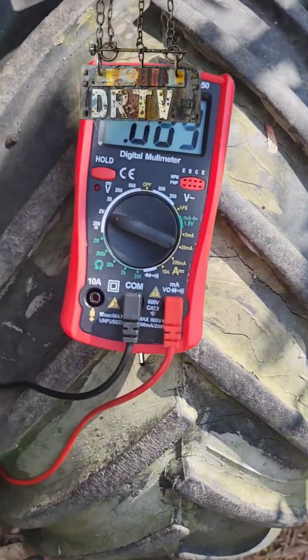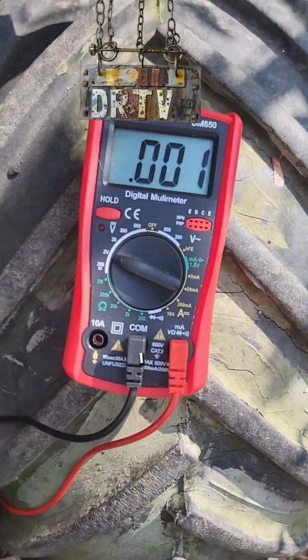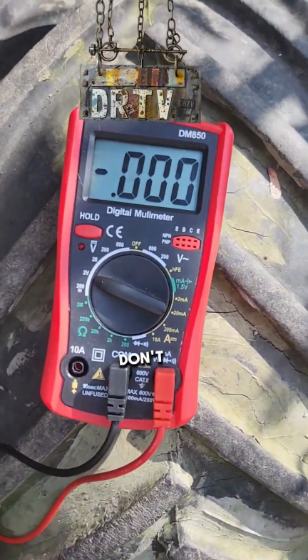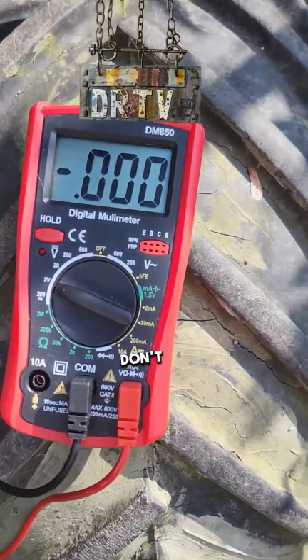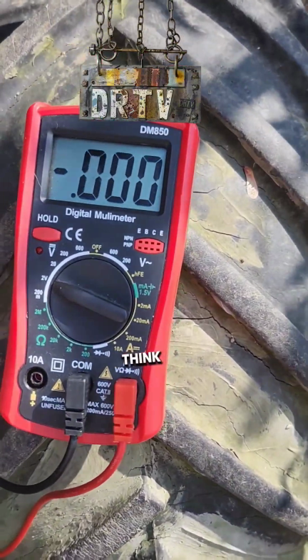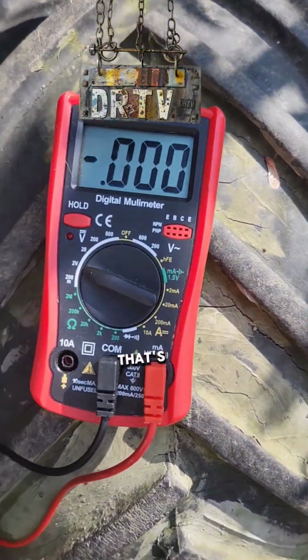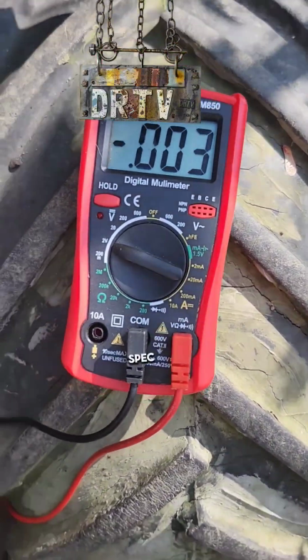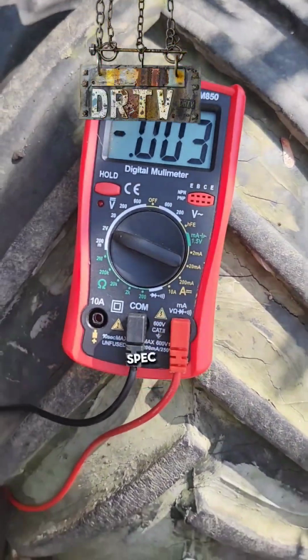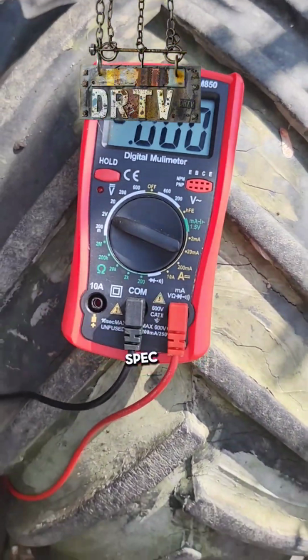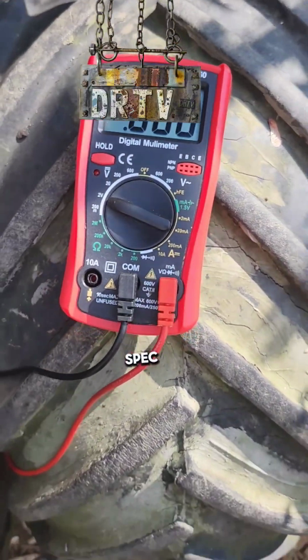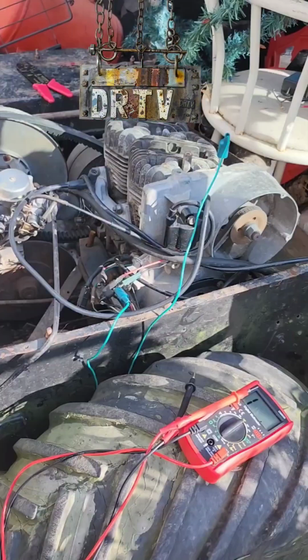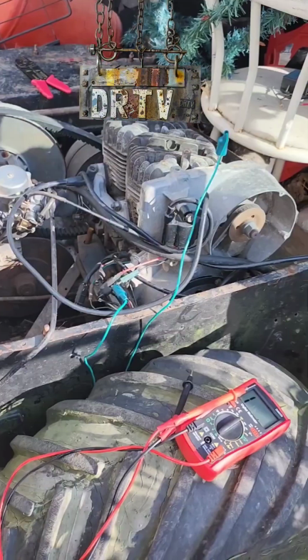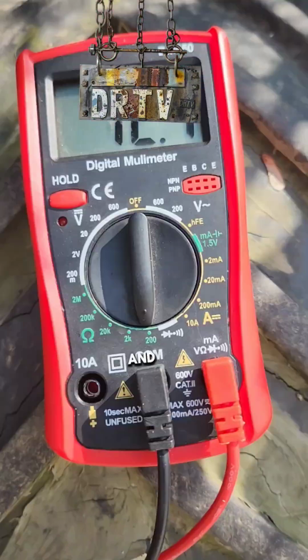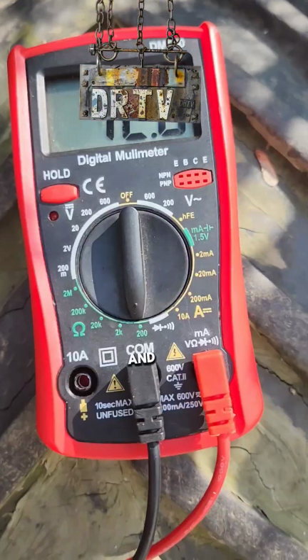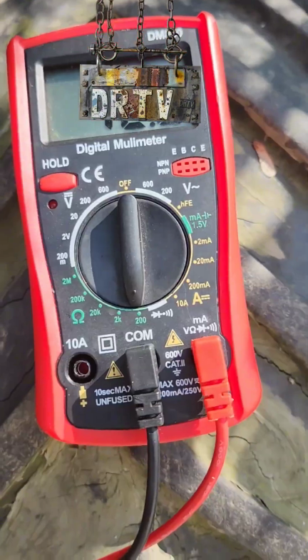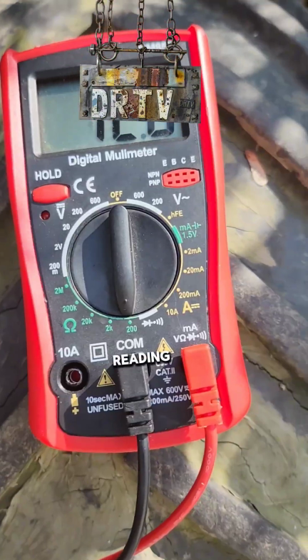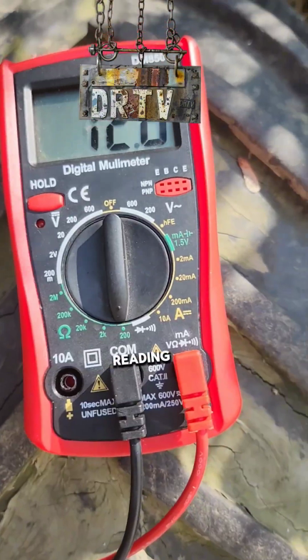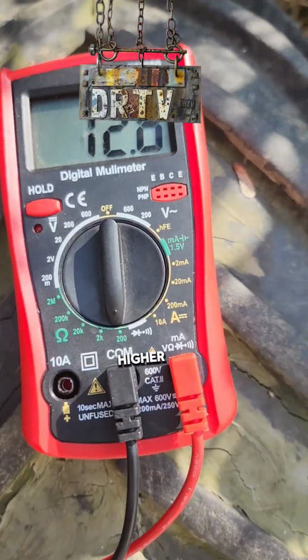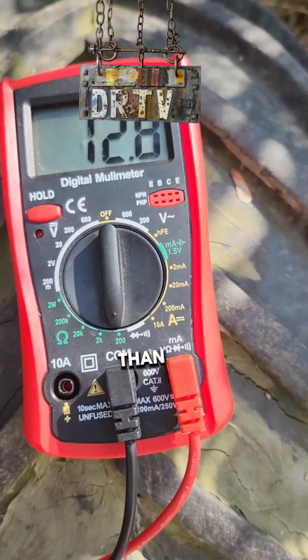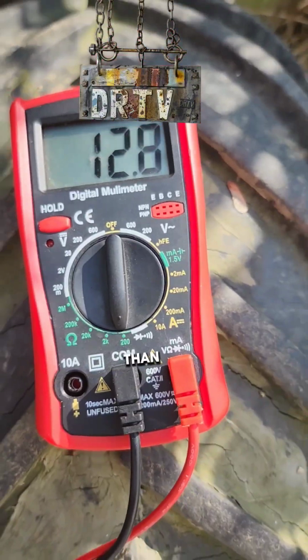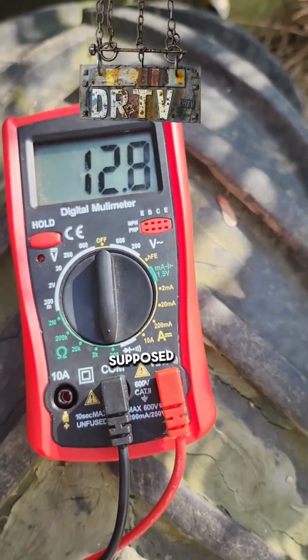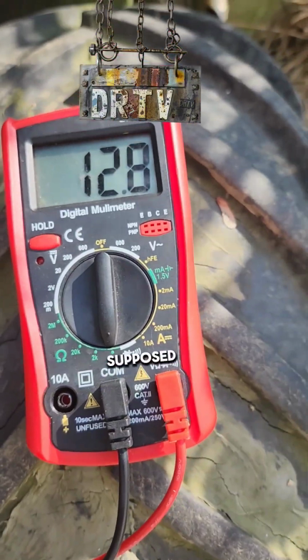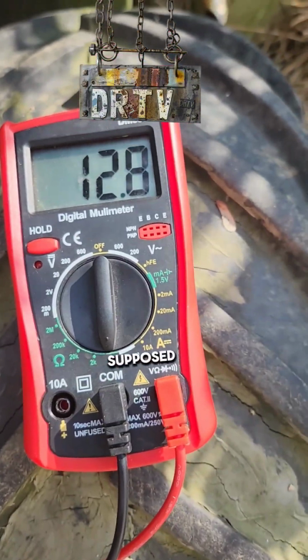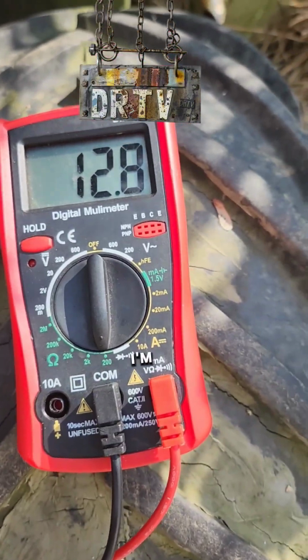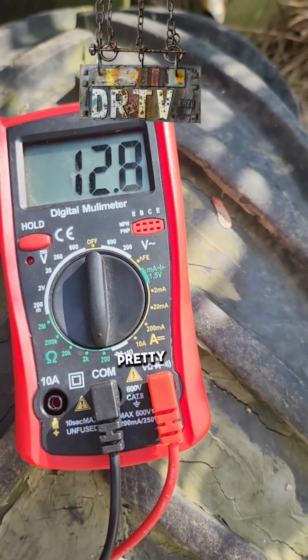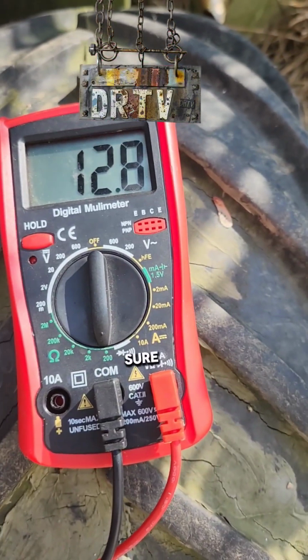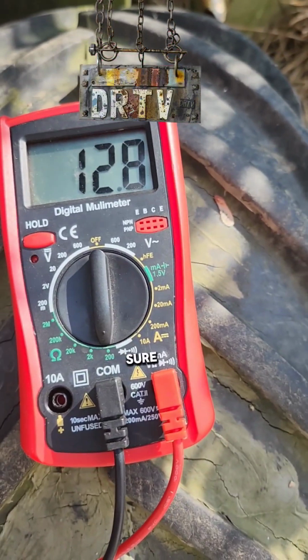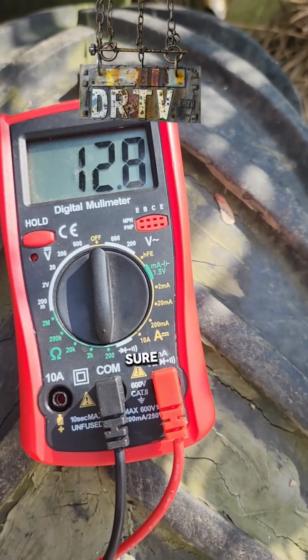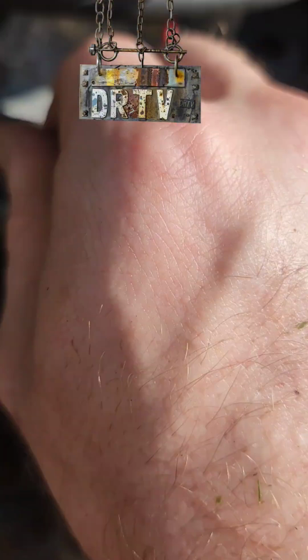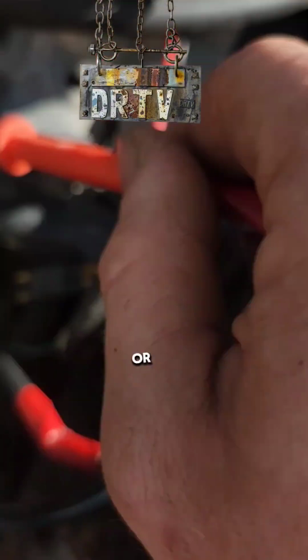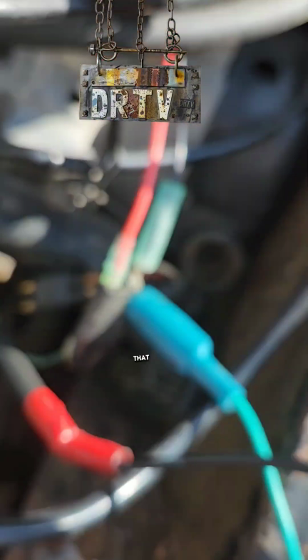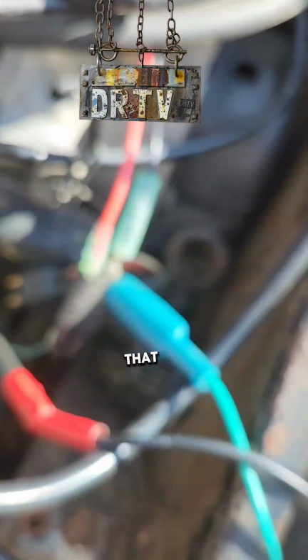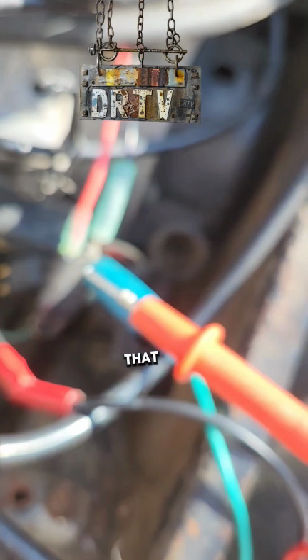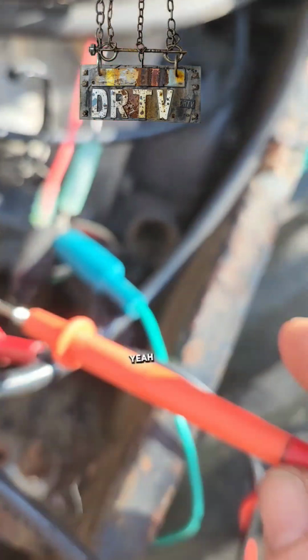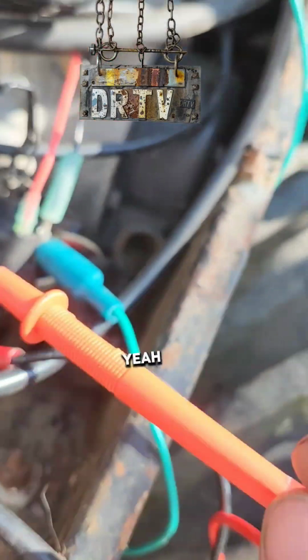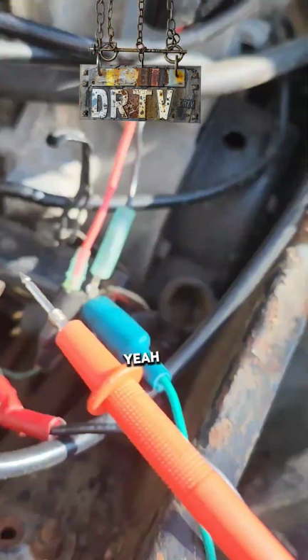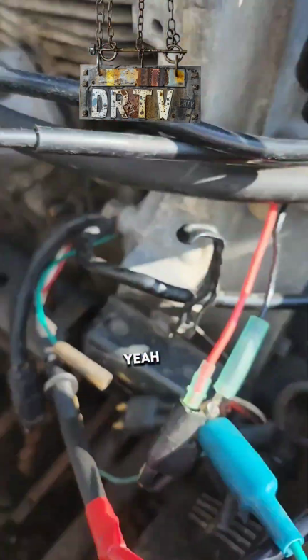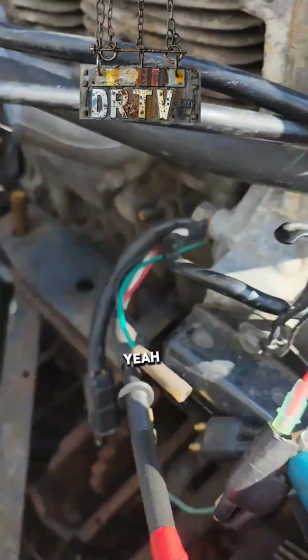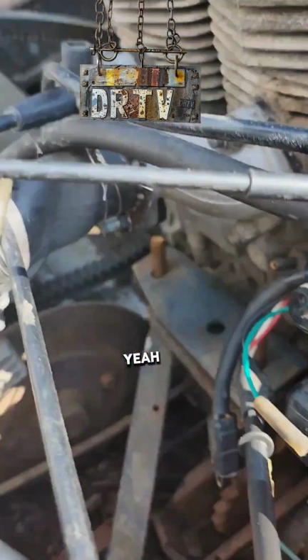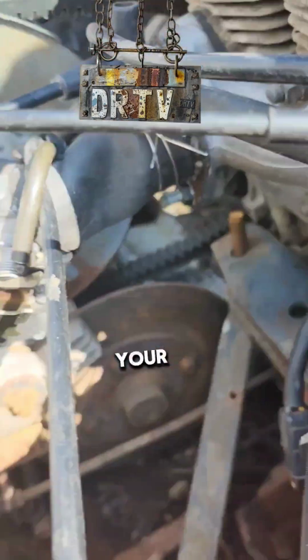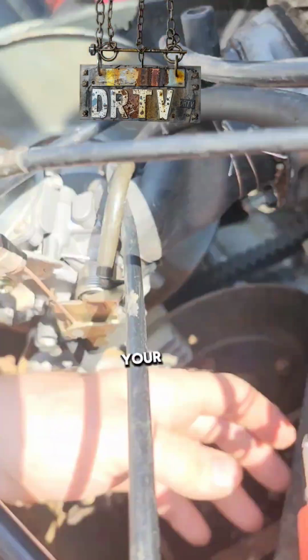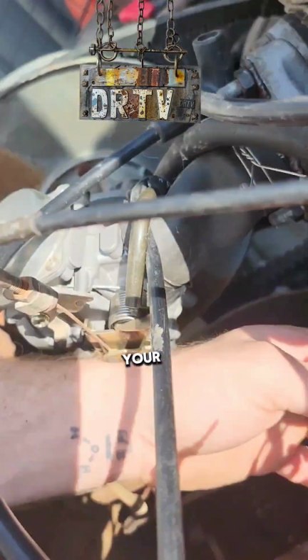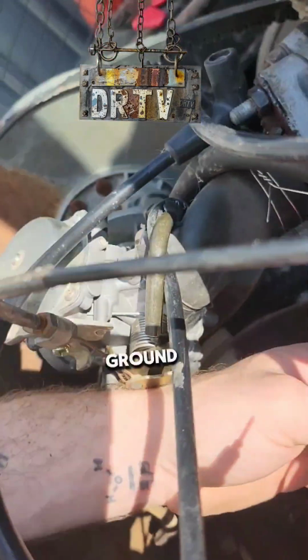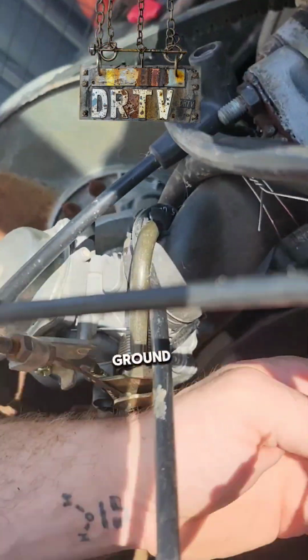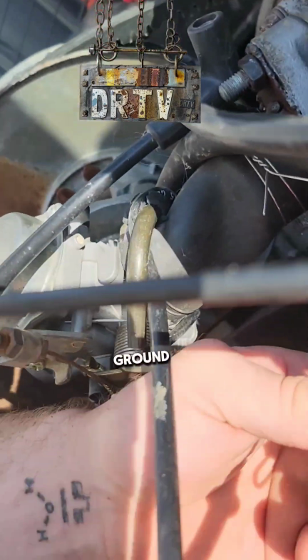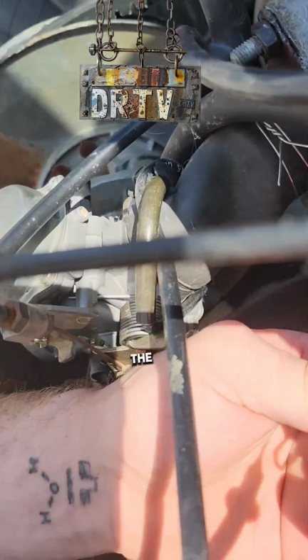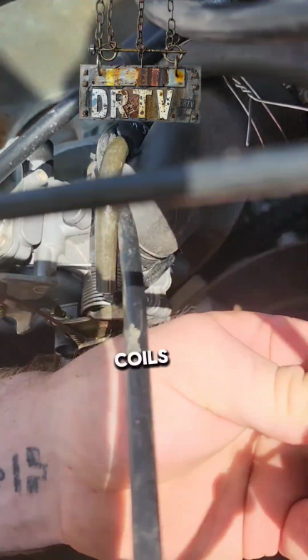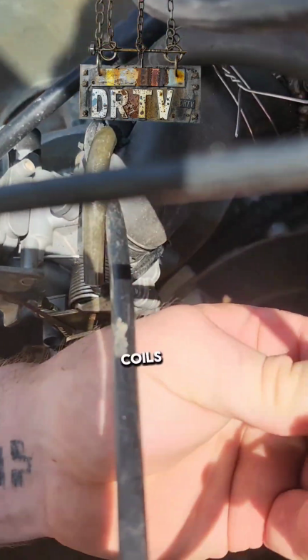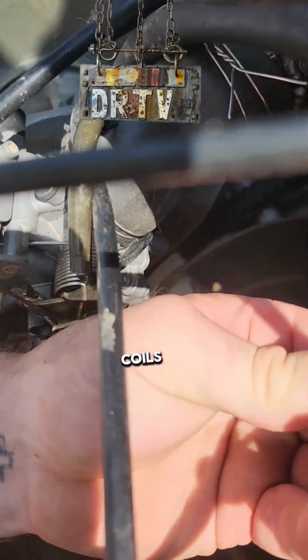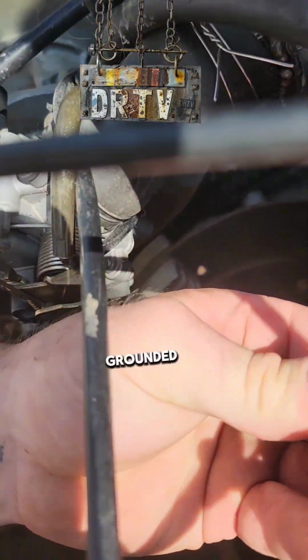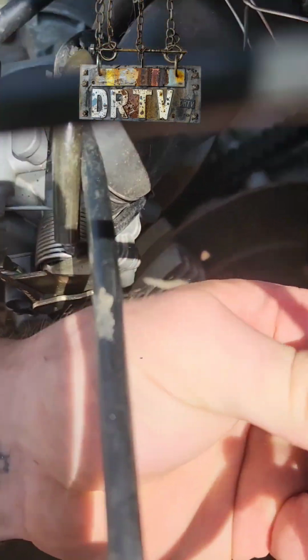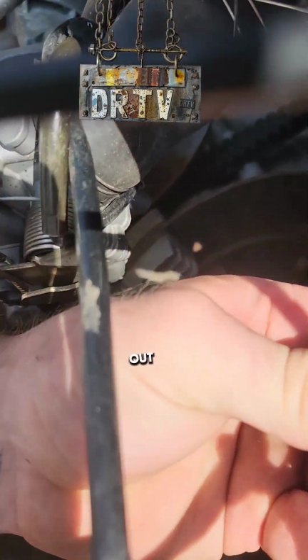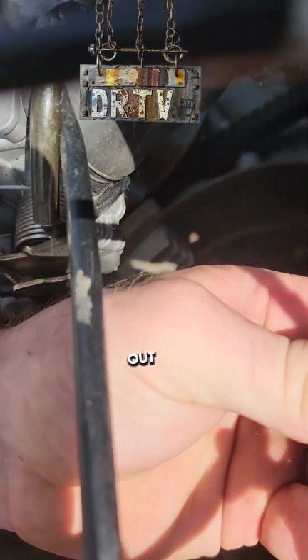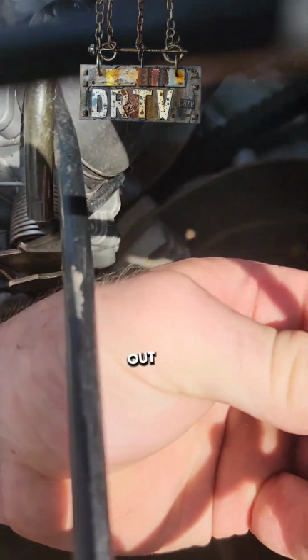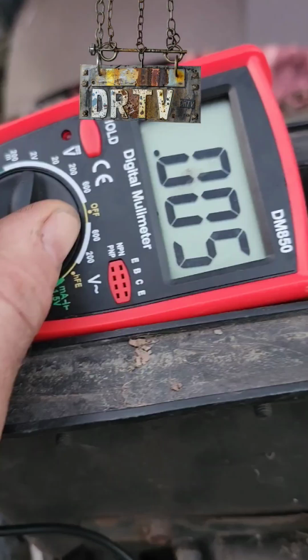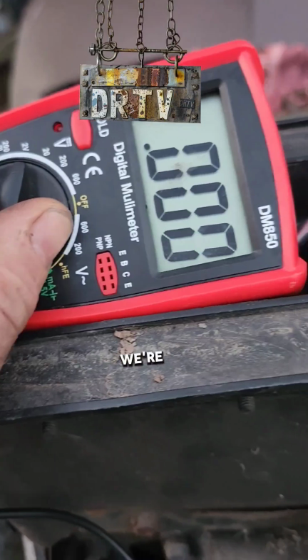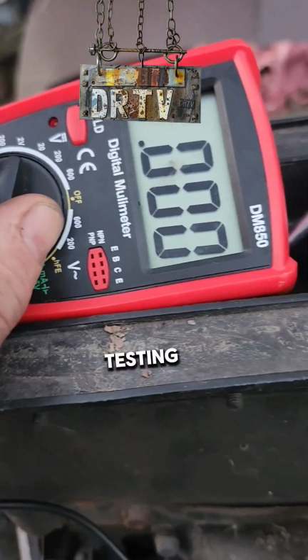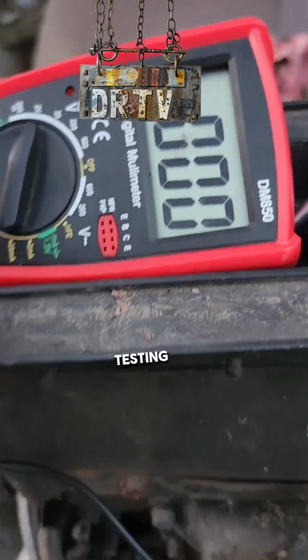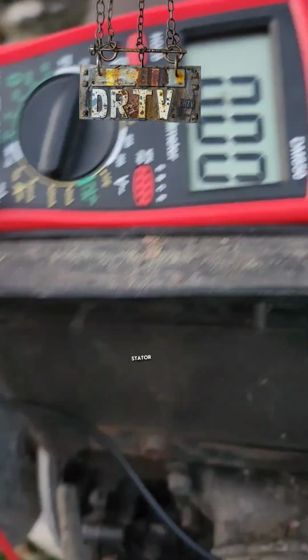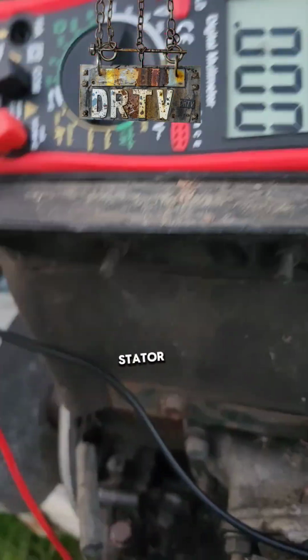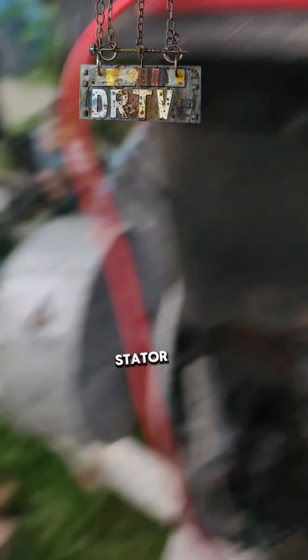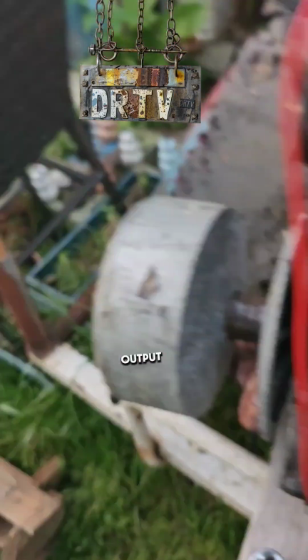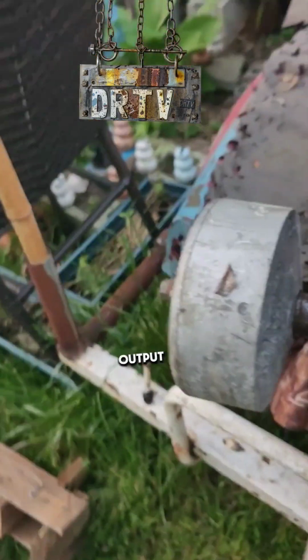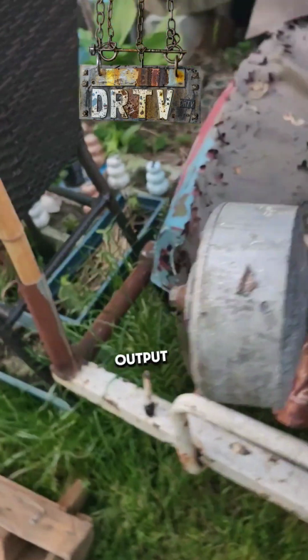I don't think that's in spin. It's reading higher than it's supposed to, I'm pretty sure. The coil's grounded out. We're testing stator output.